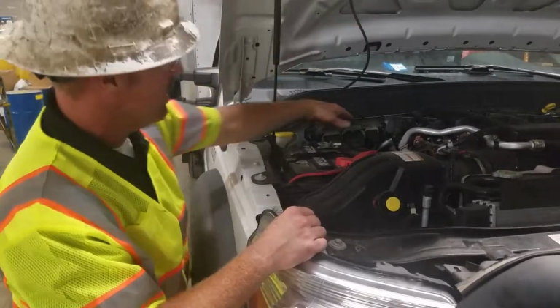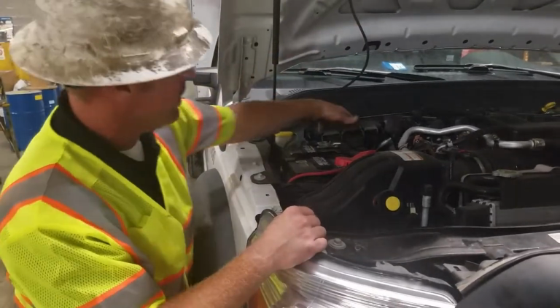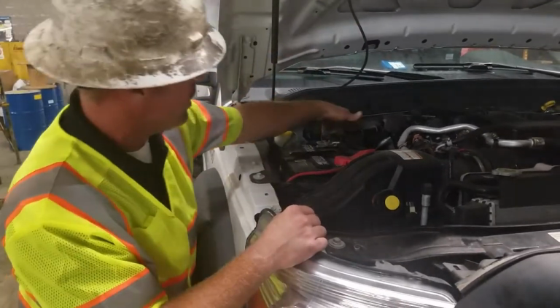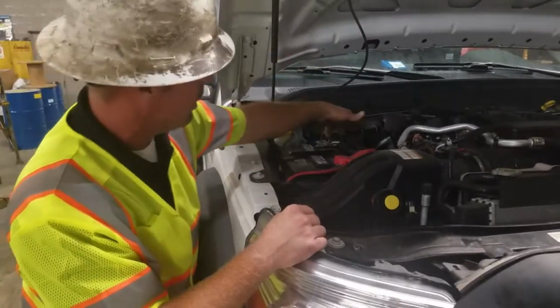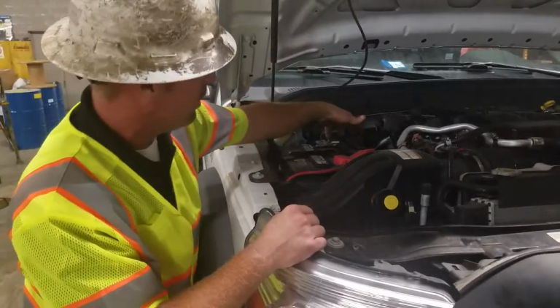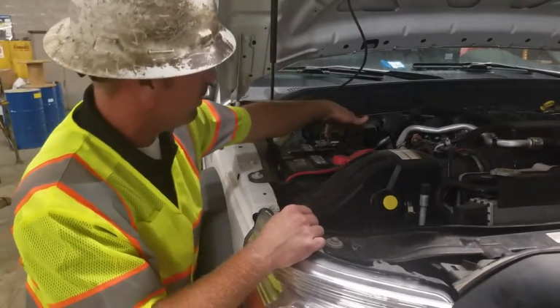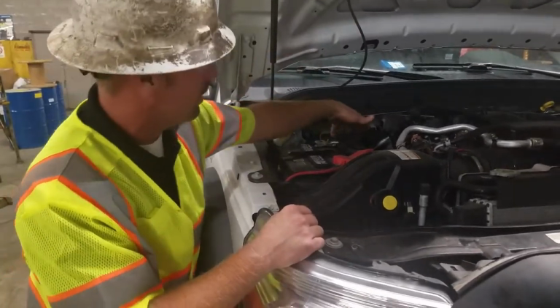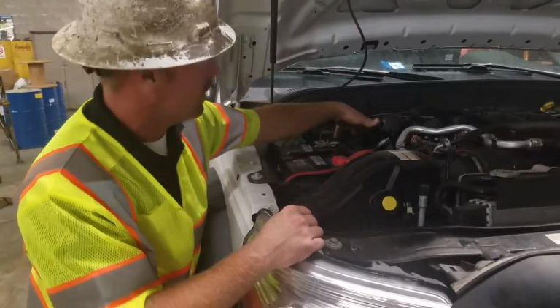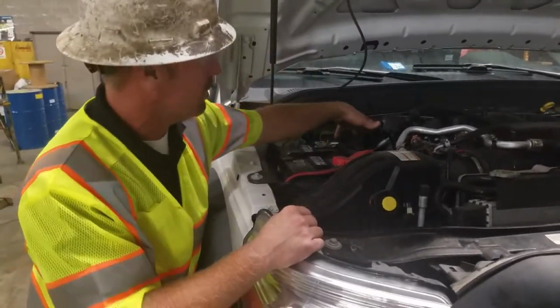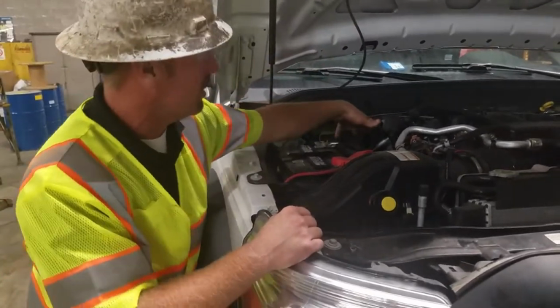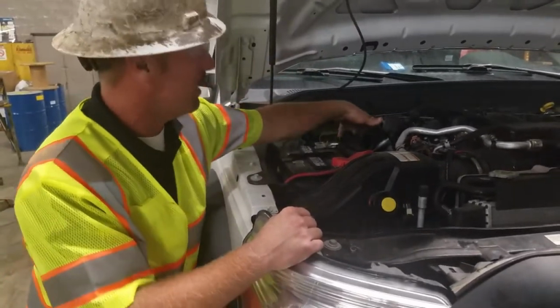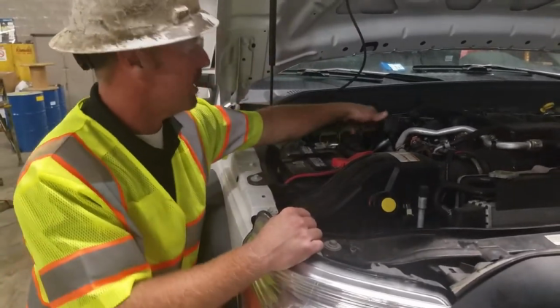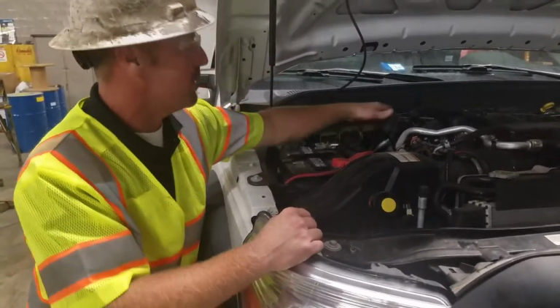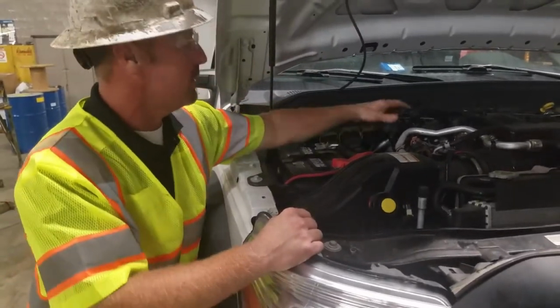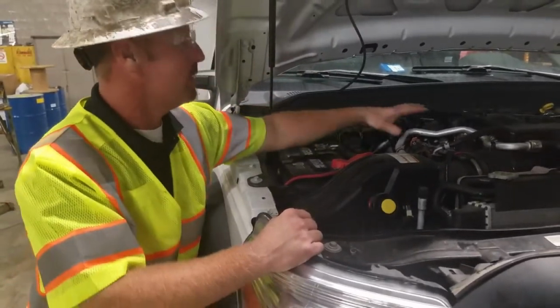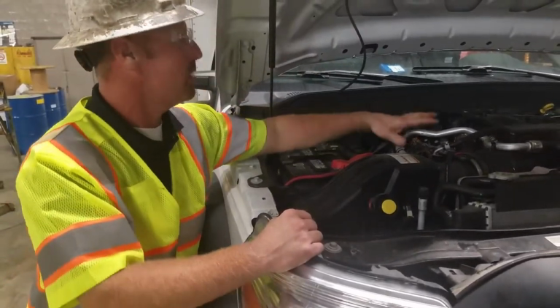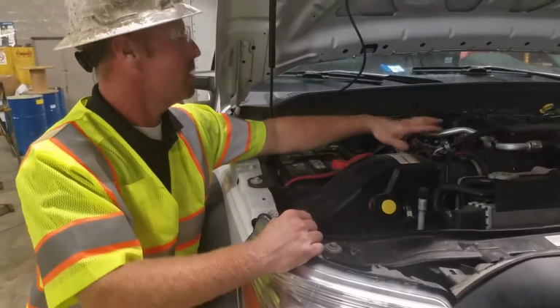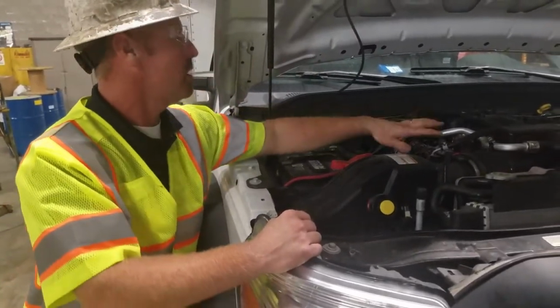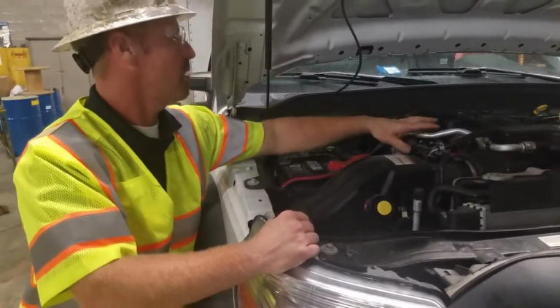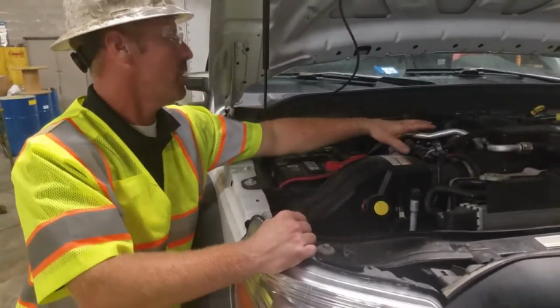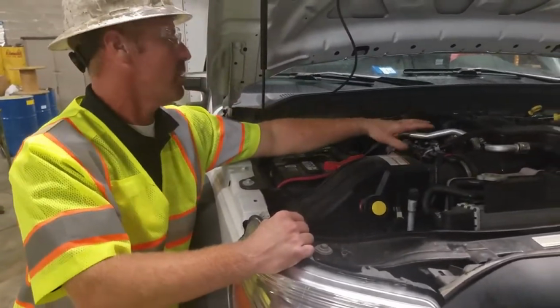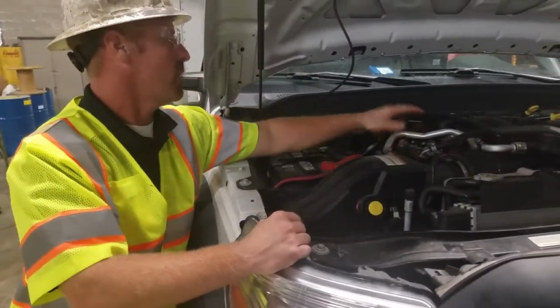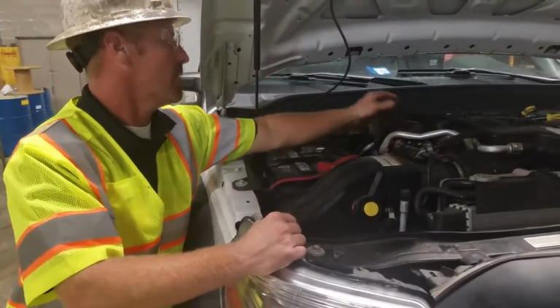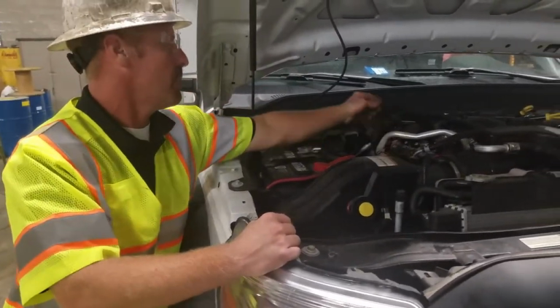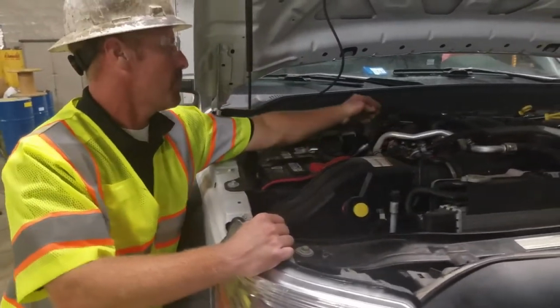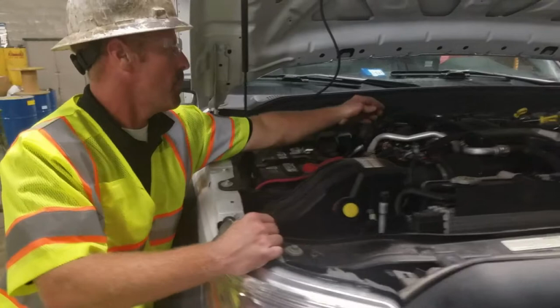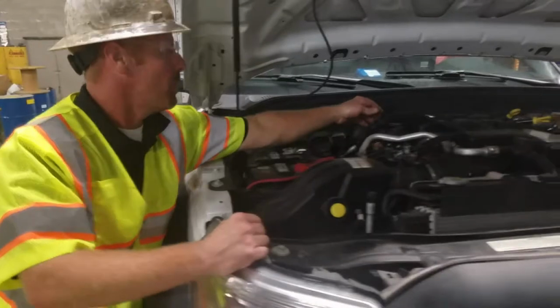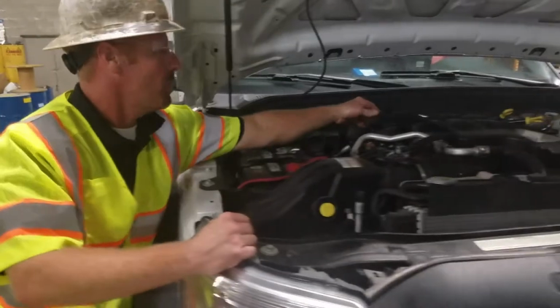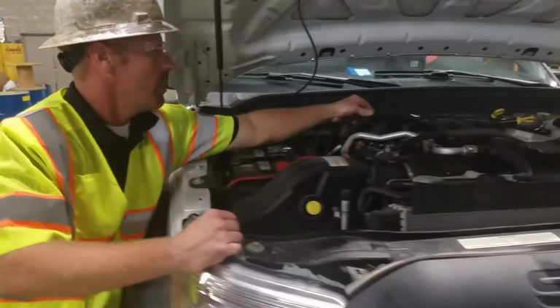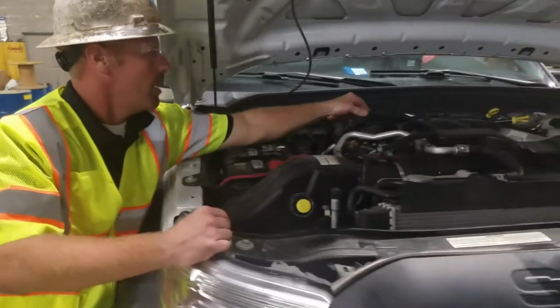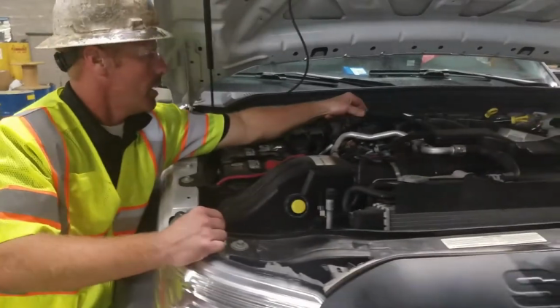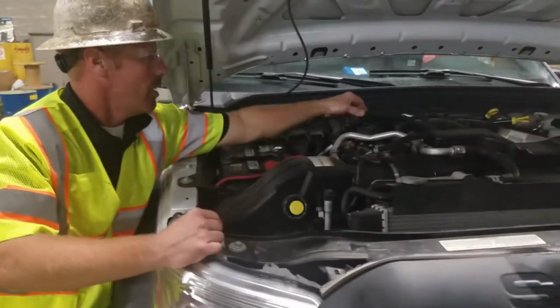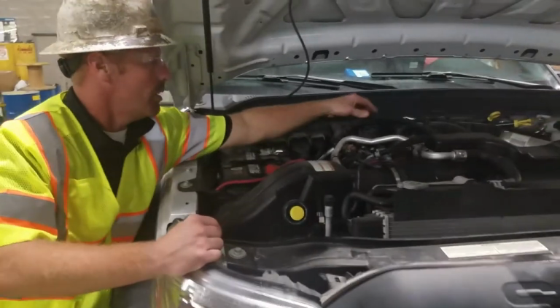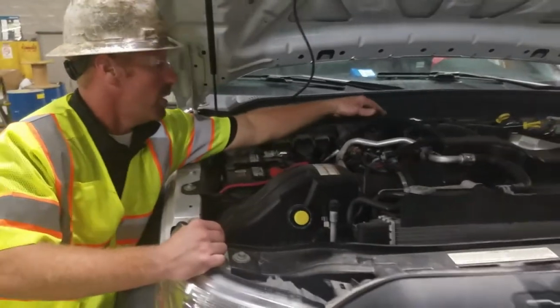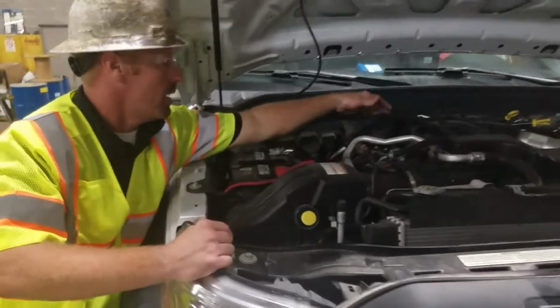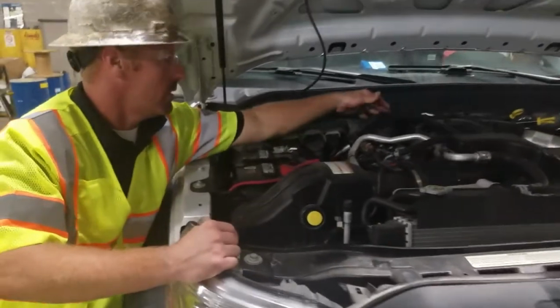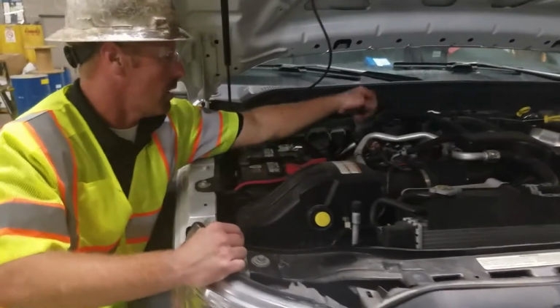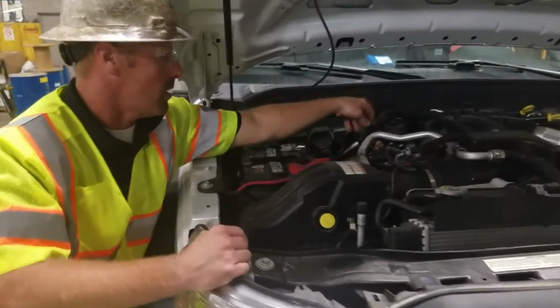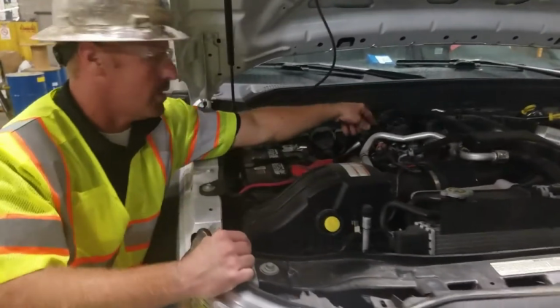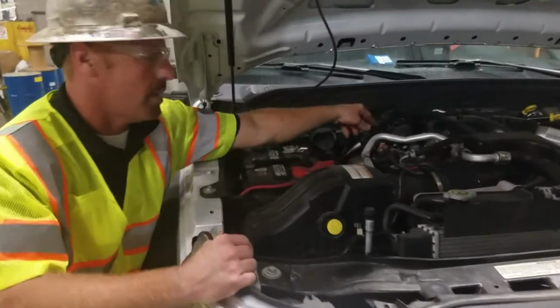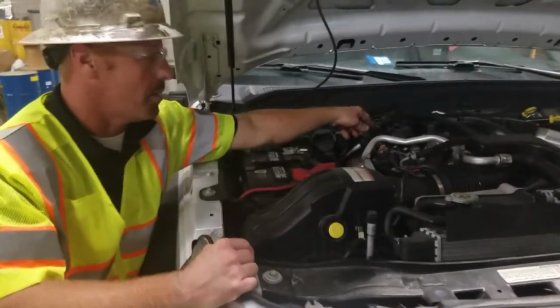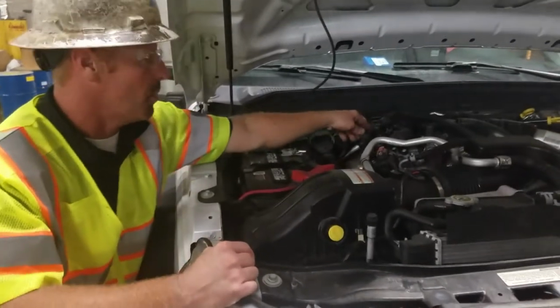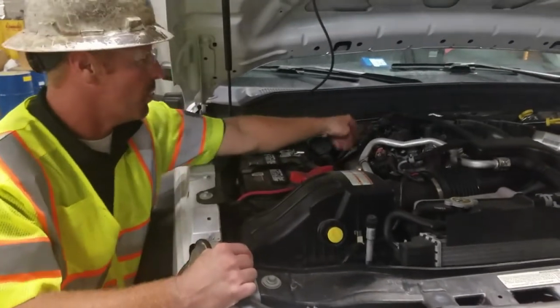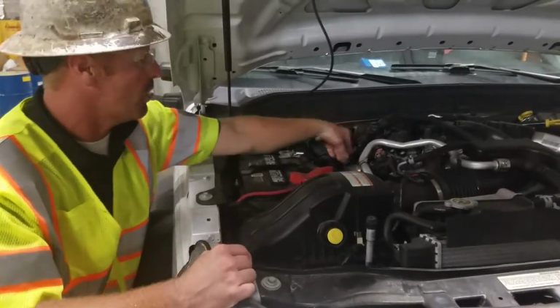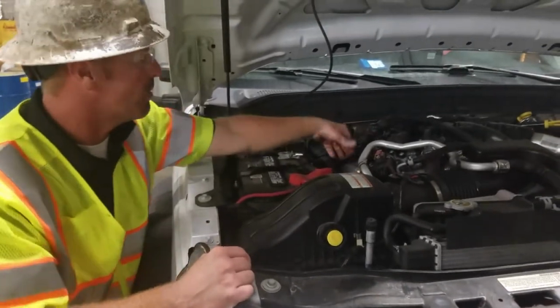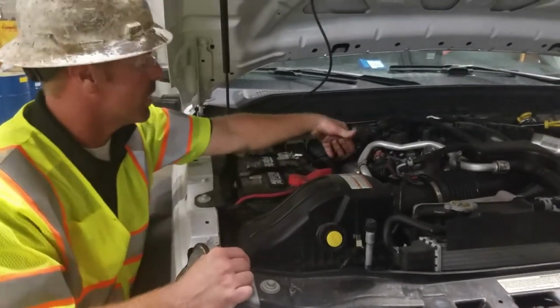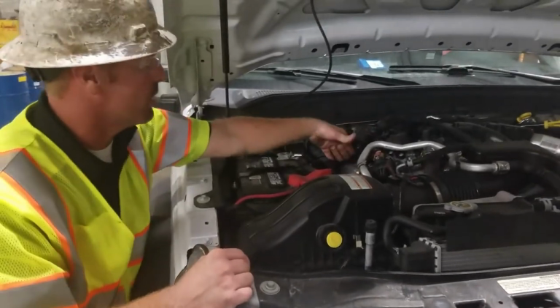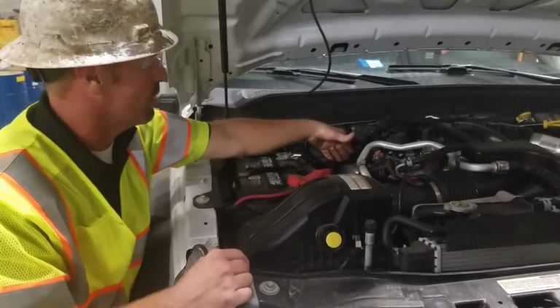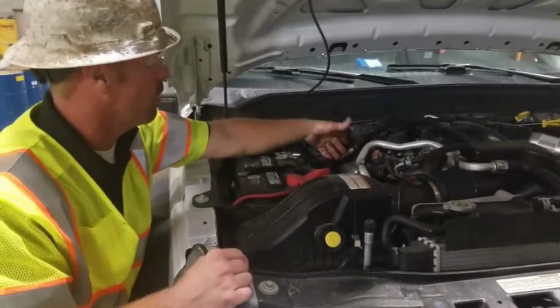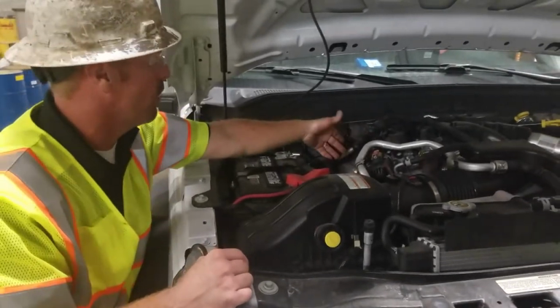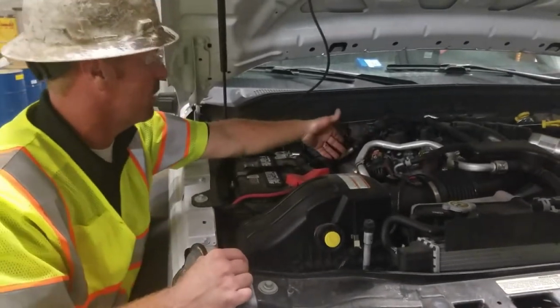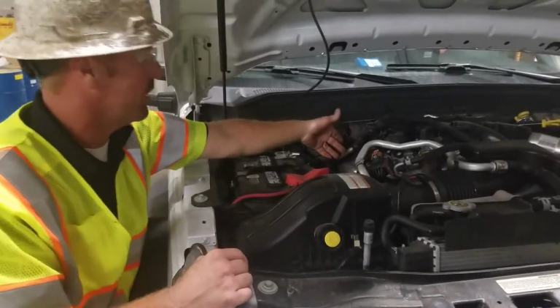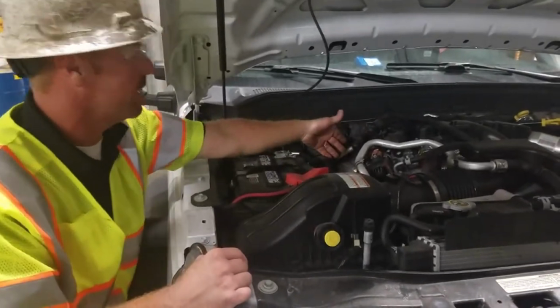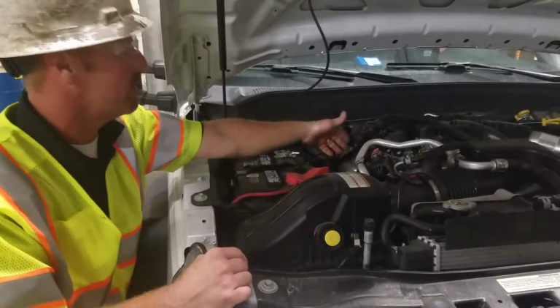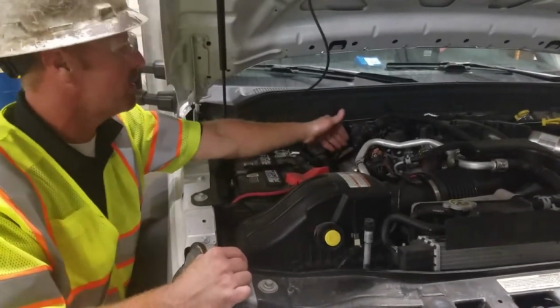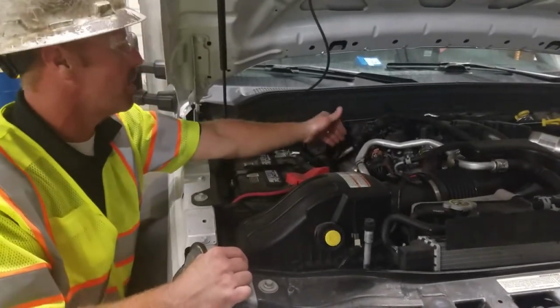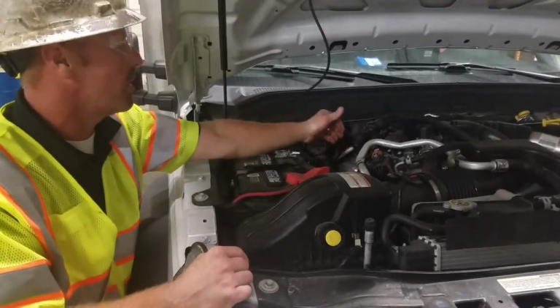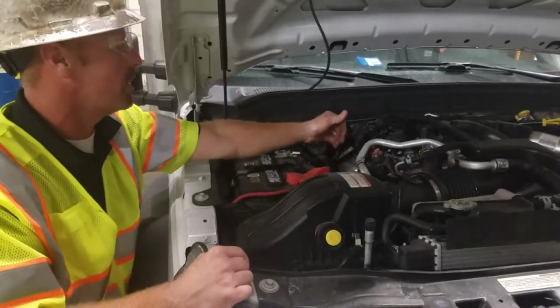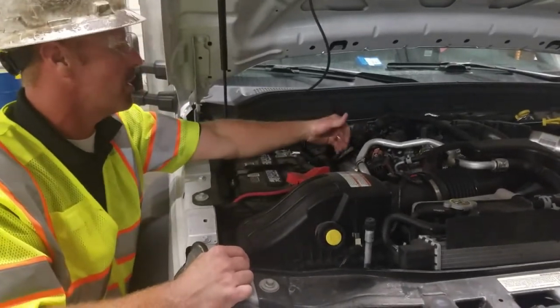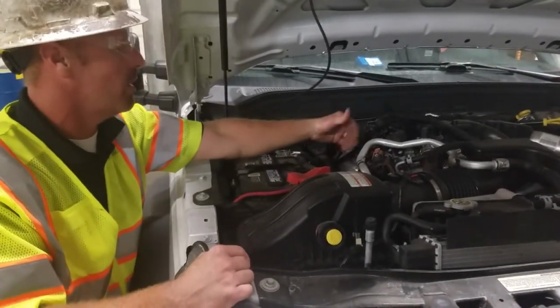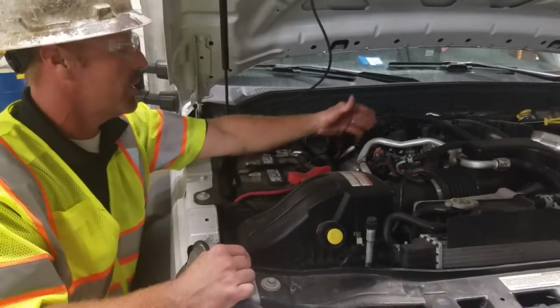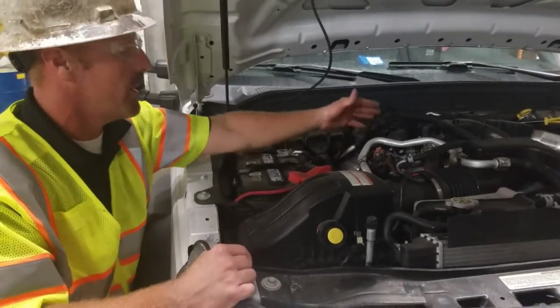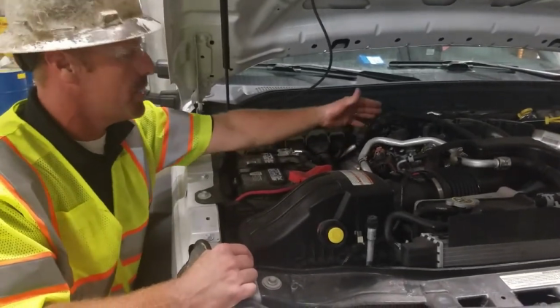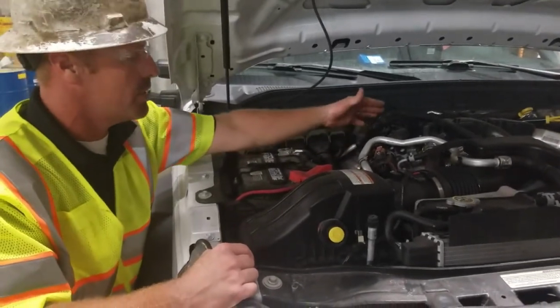Check all your electrical connections and all the lines across the top of the motor. Make sure no oil leaks are present on the engine.